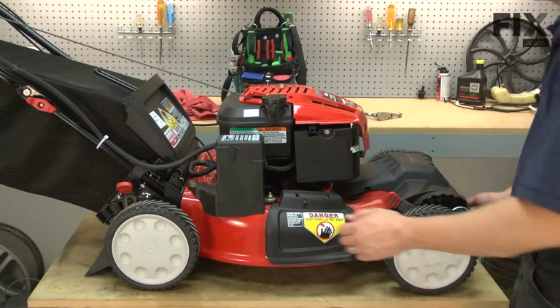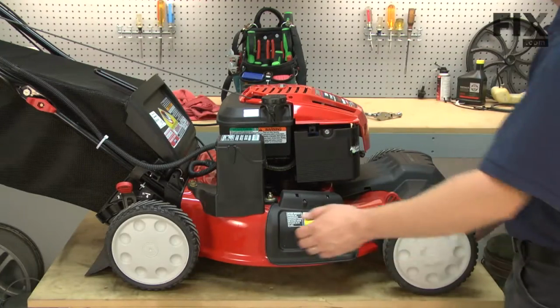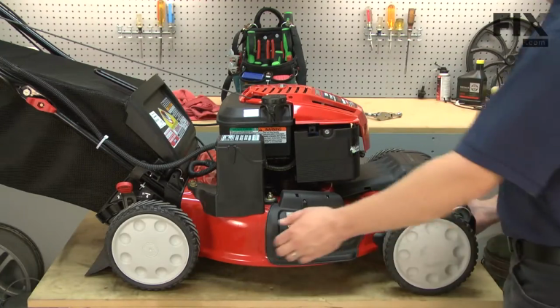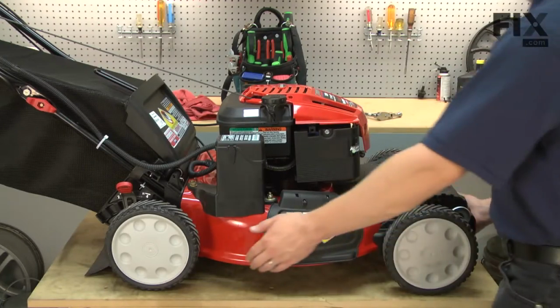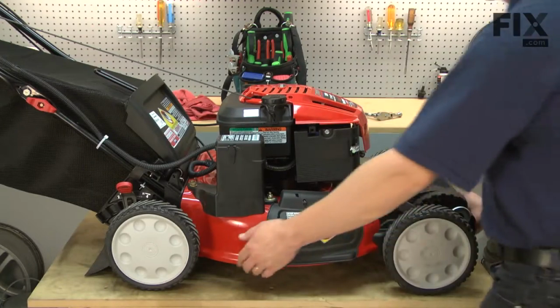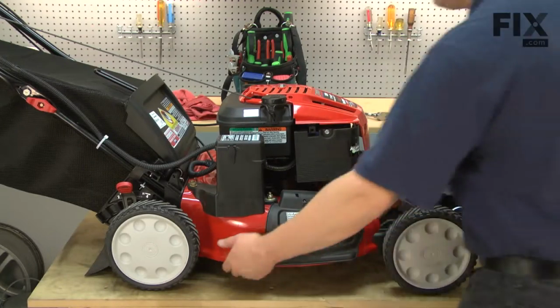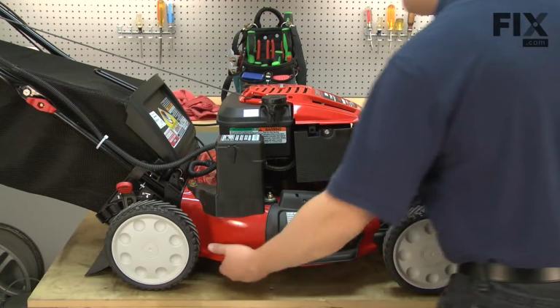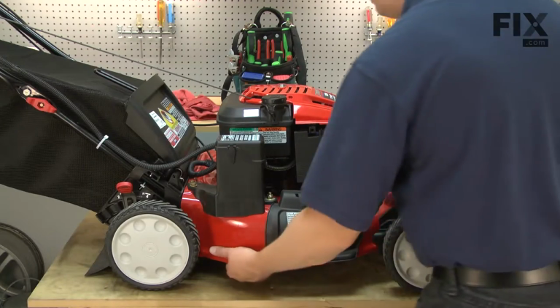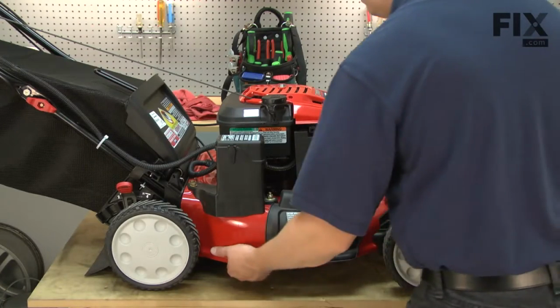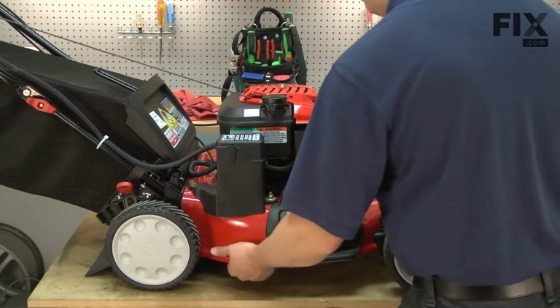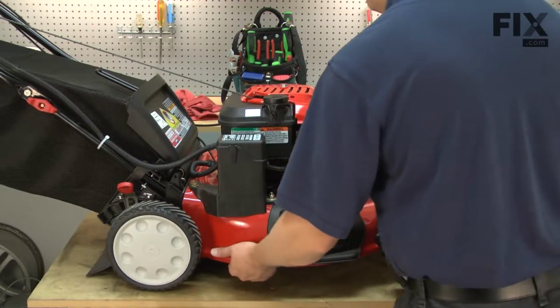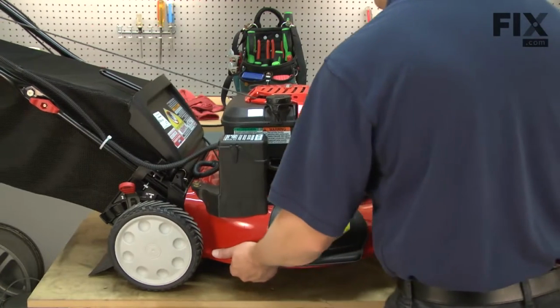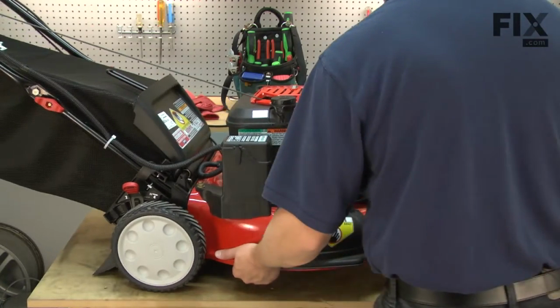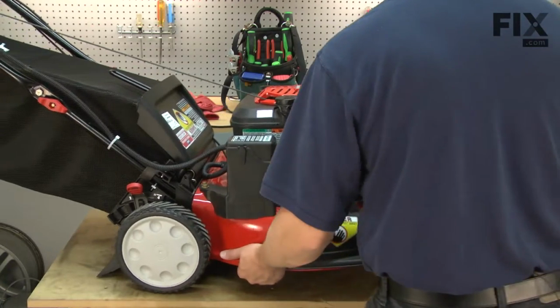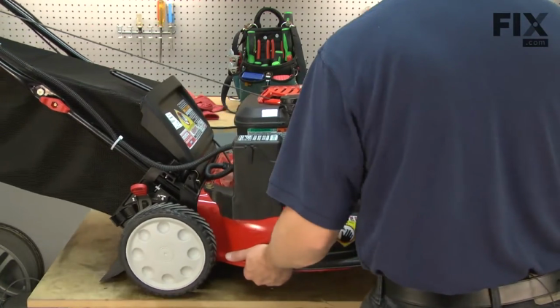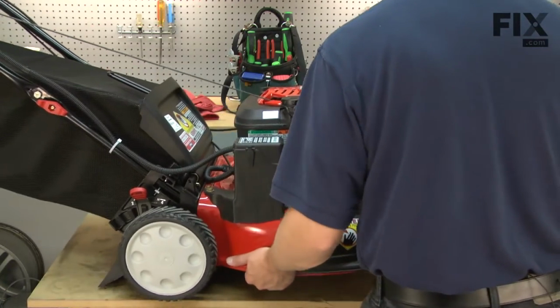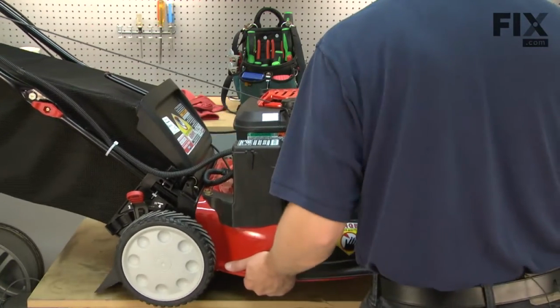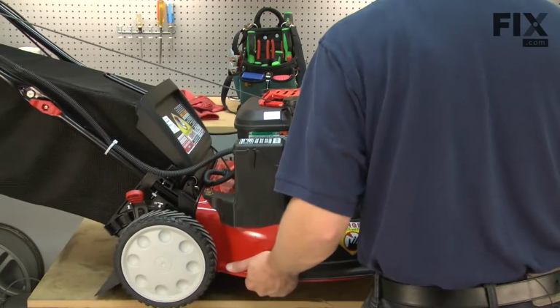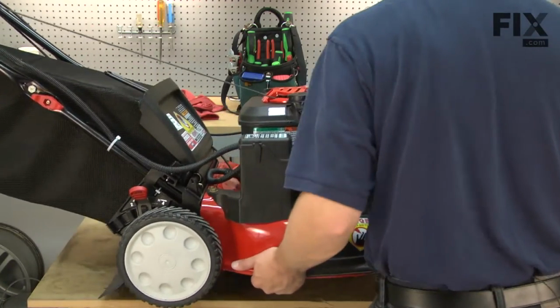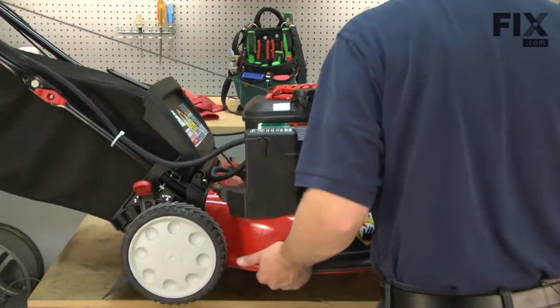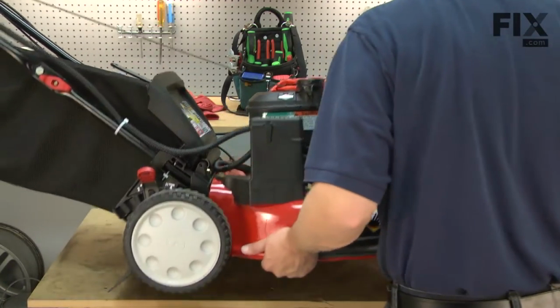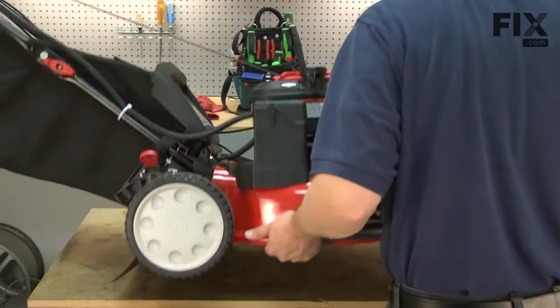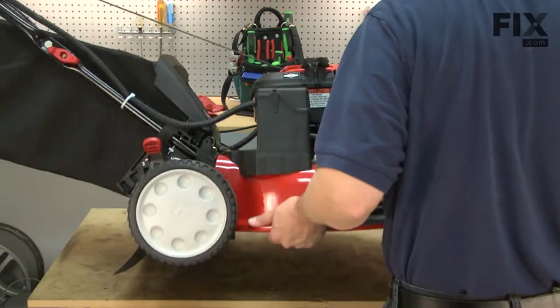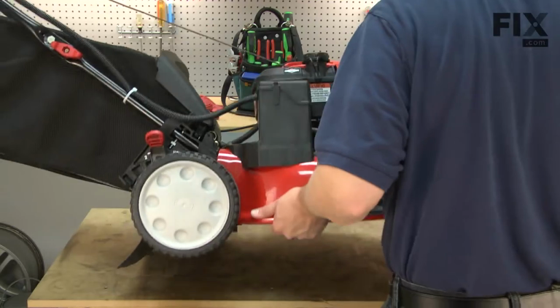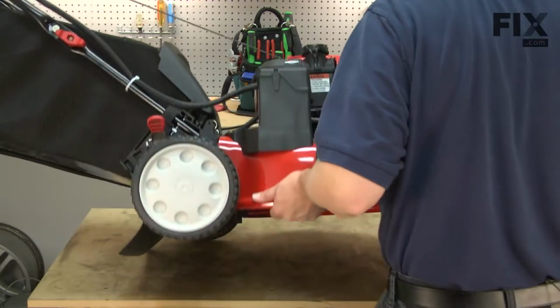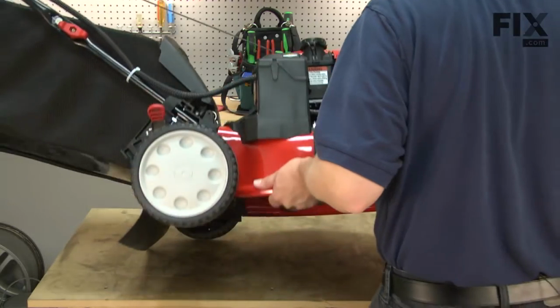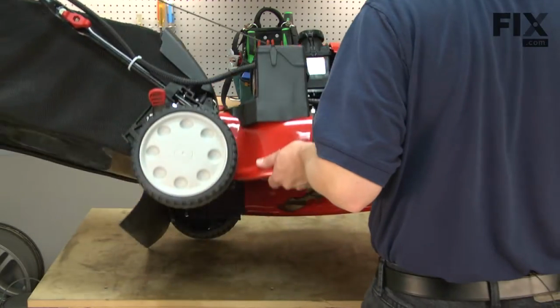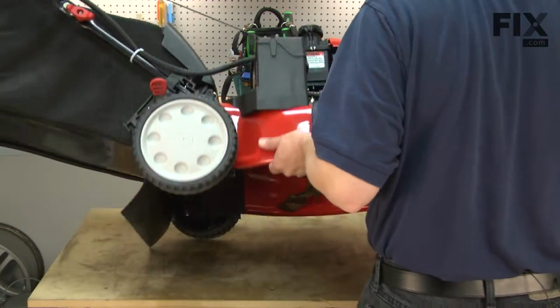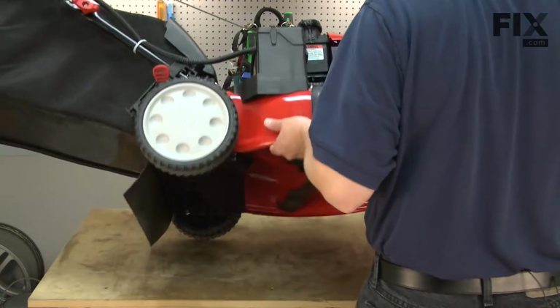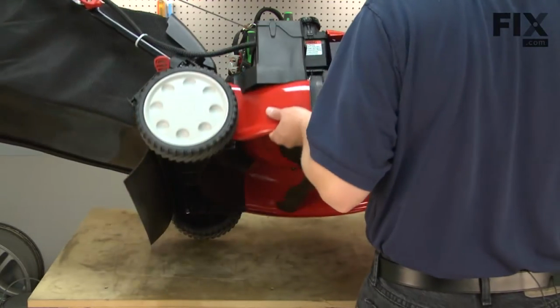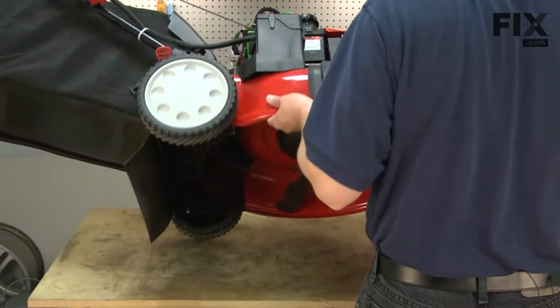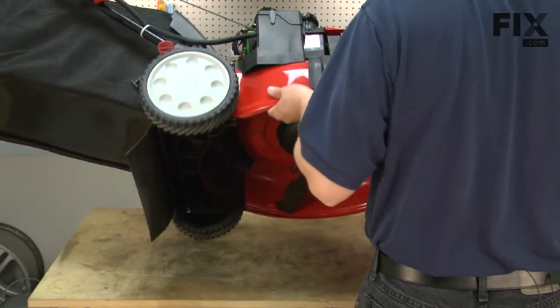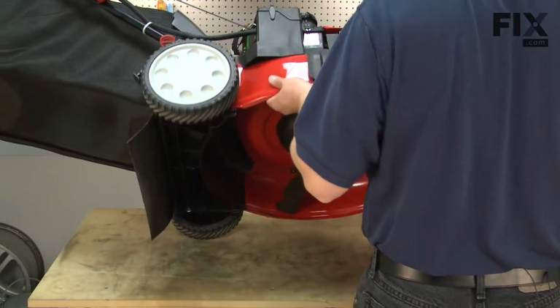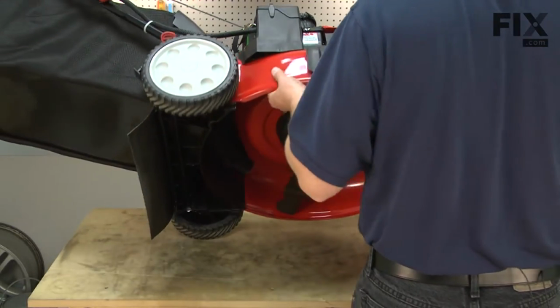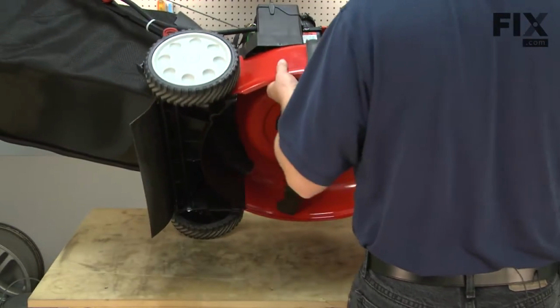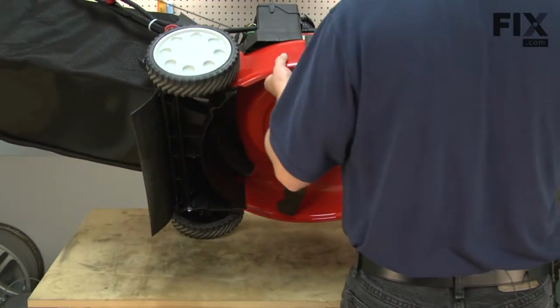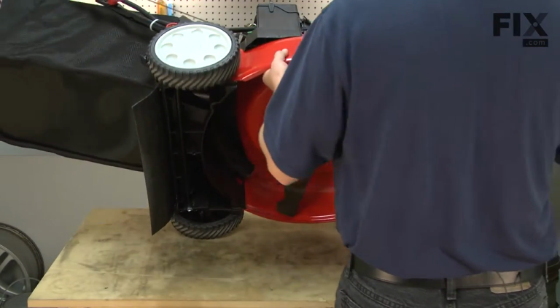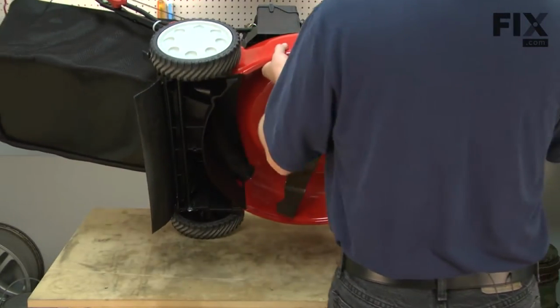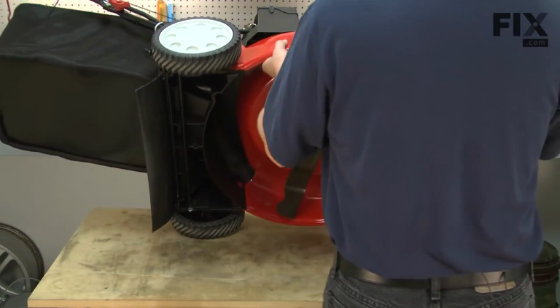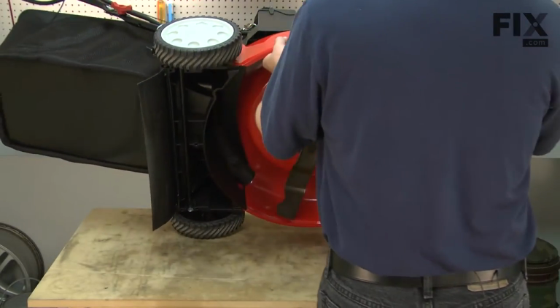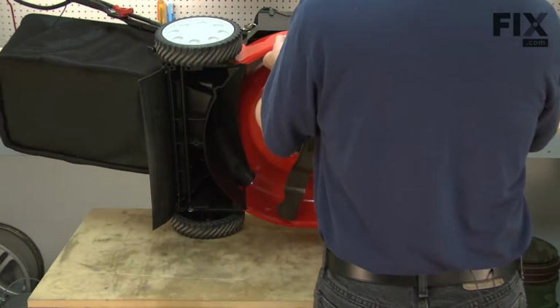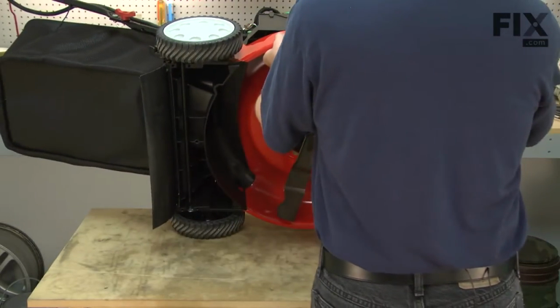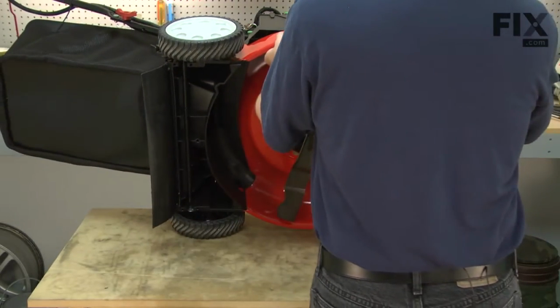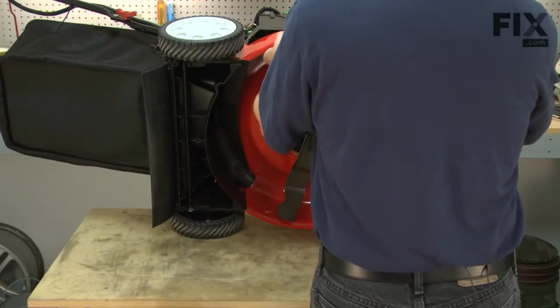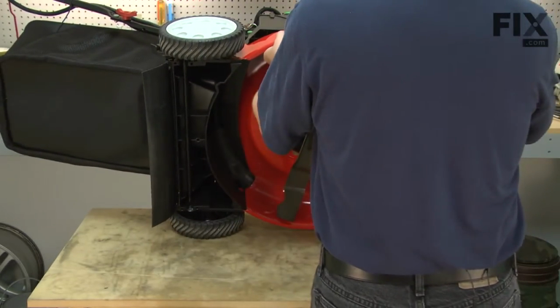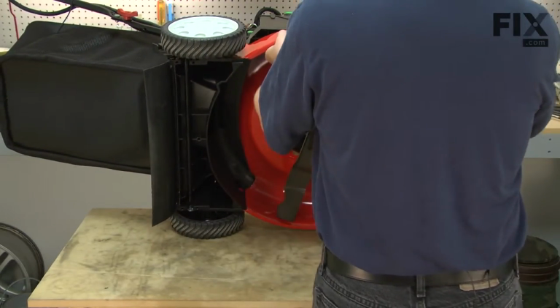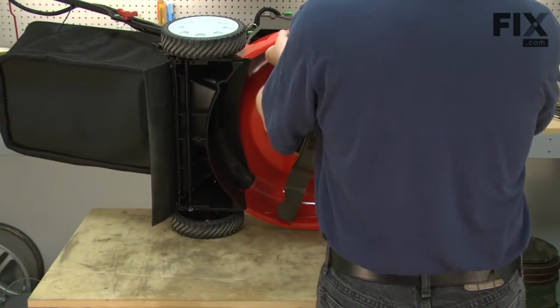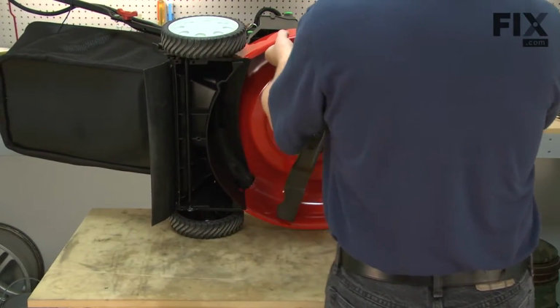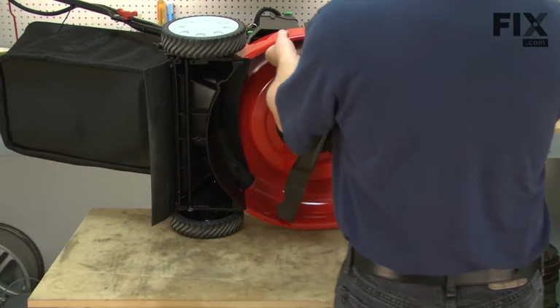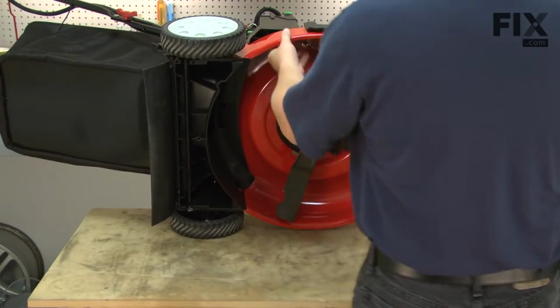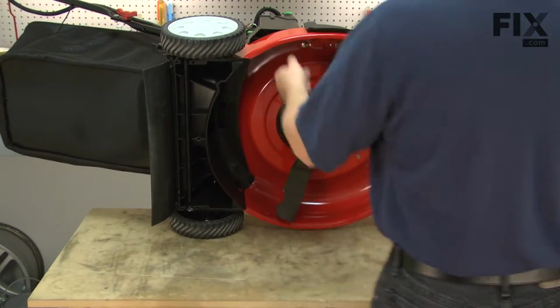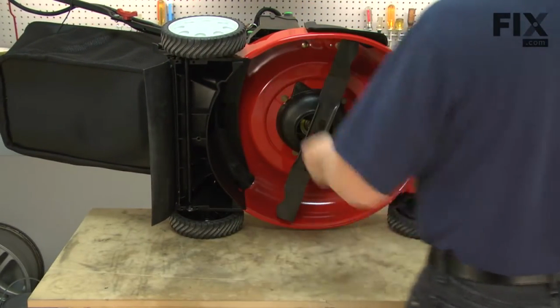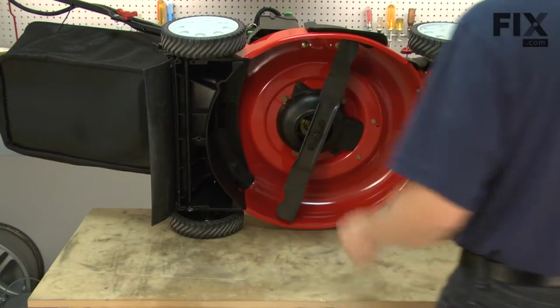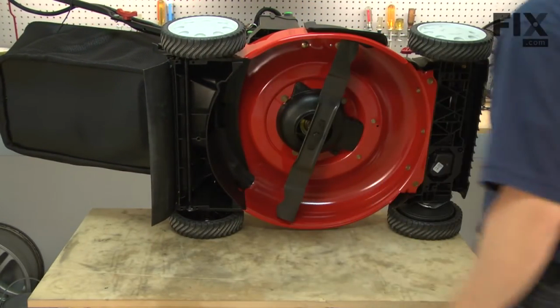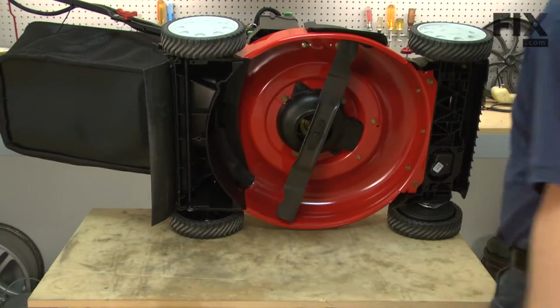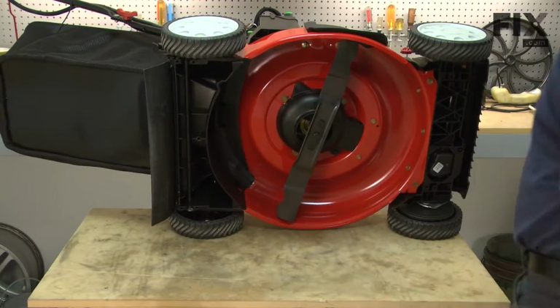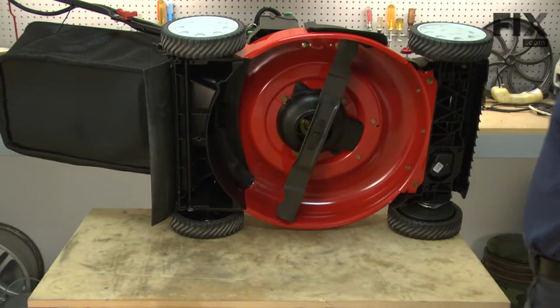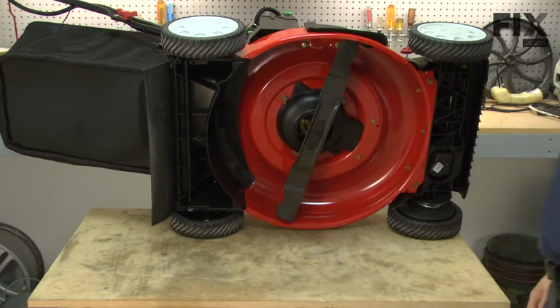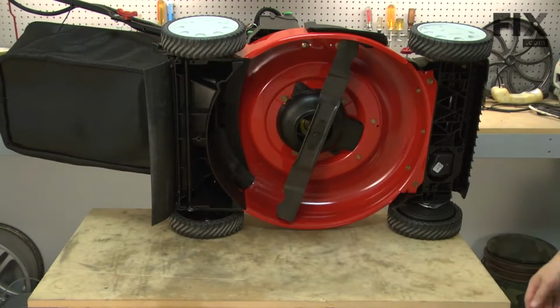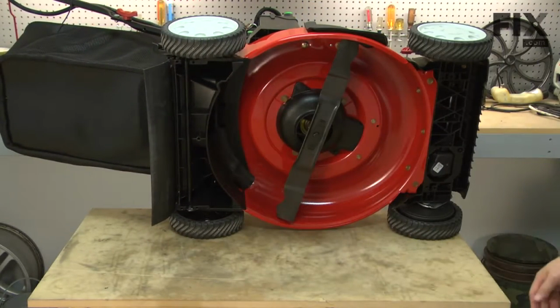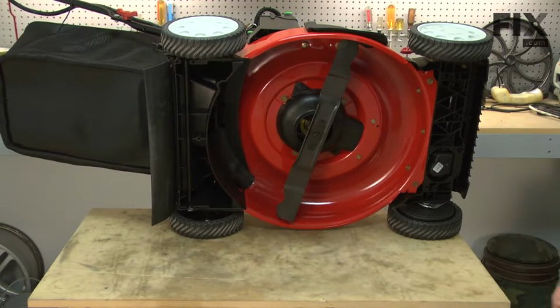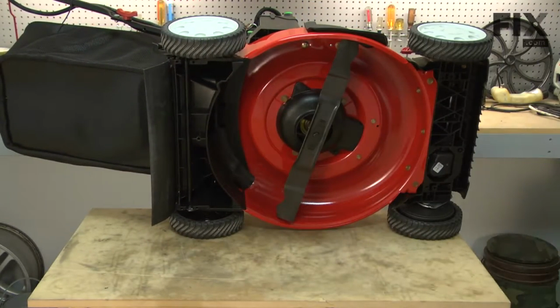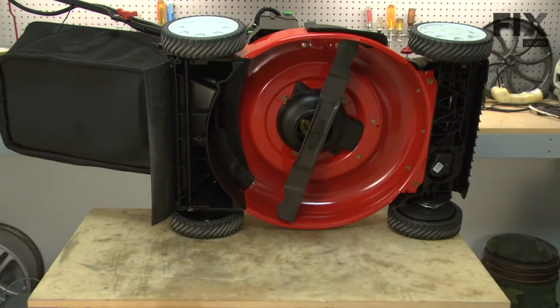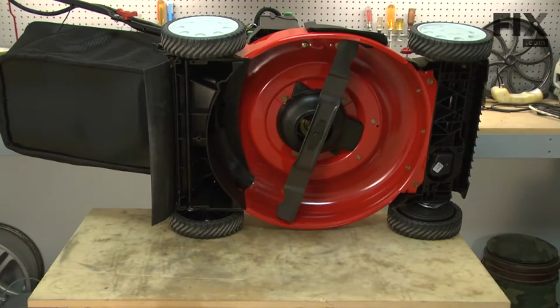Whenever you tip your lawnmower over, you want to make sure that you tip it so the carburetor is up, otherwise gas will leak out of the carburetor.